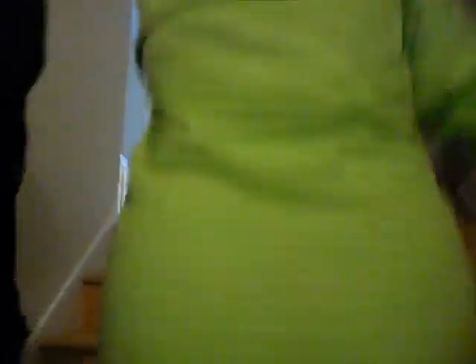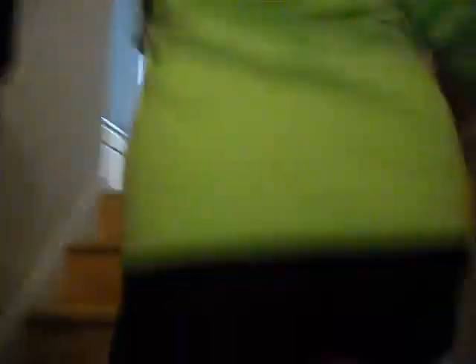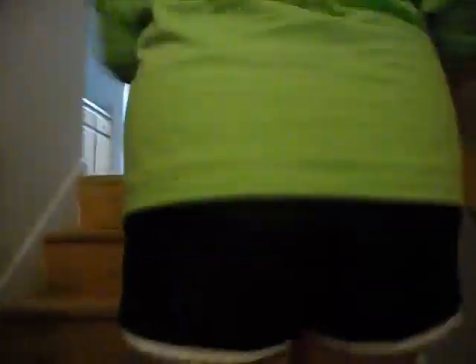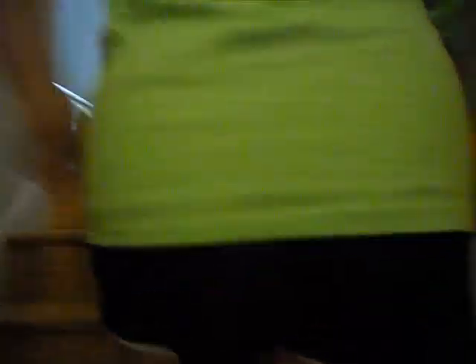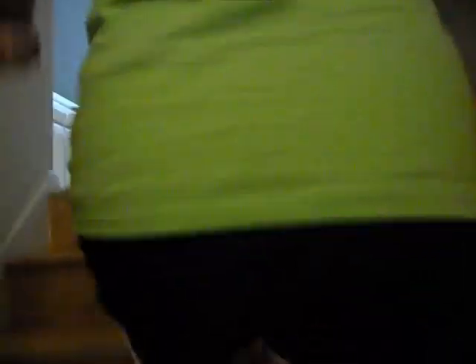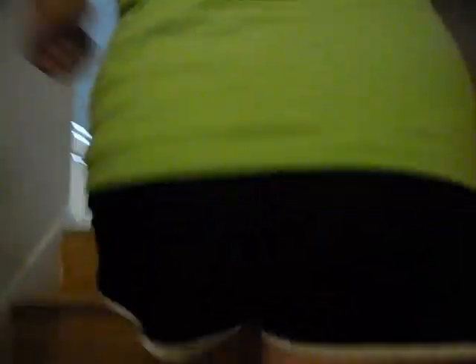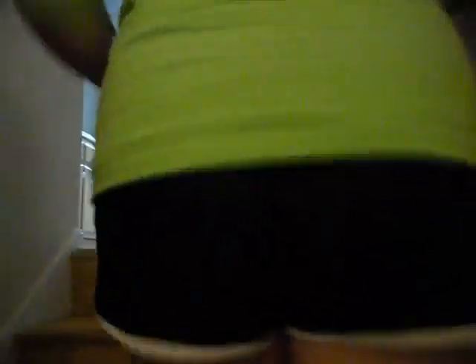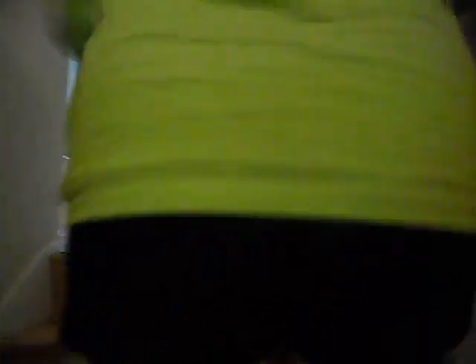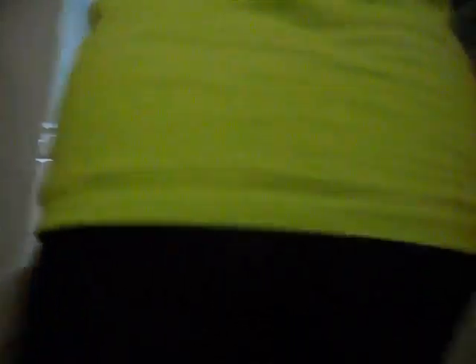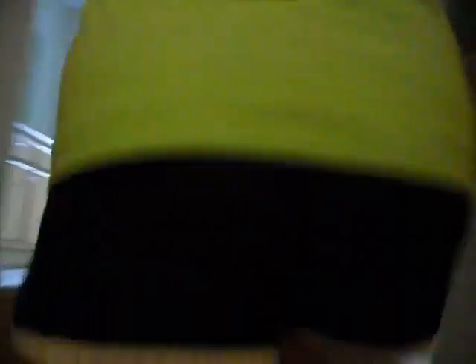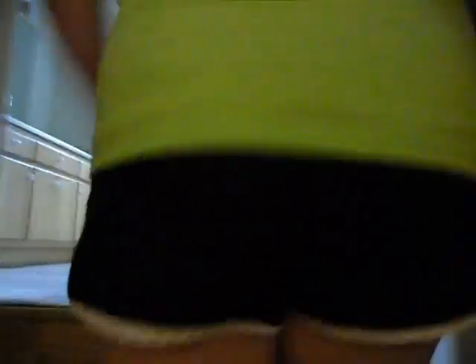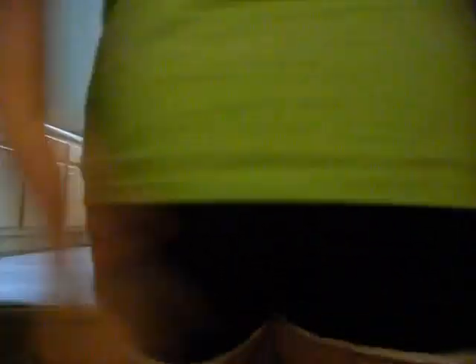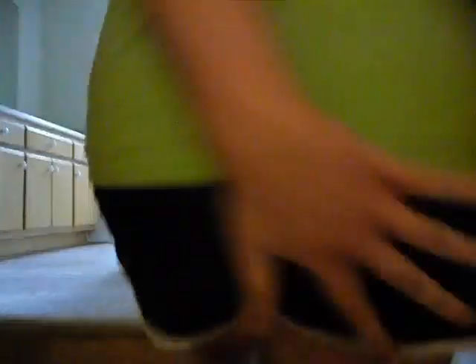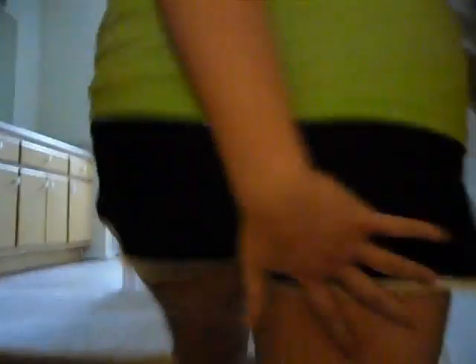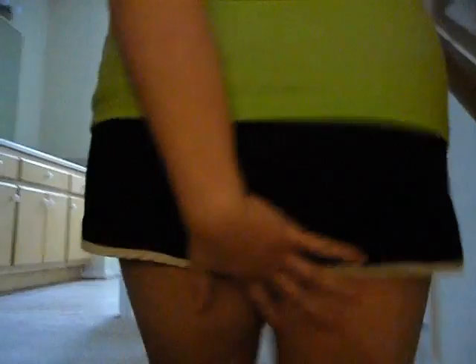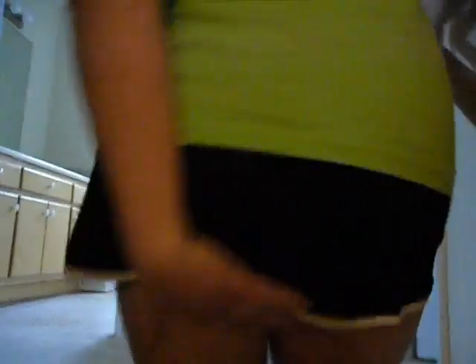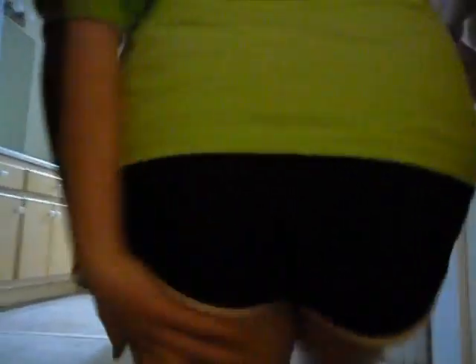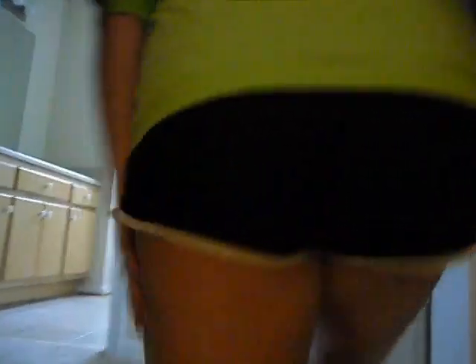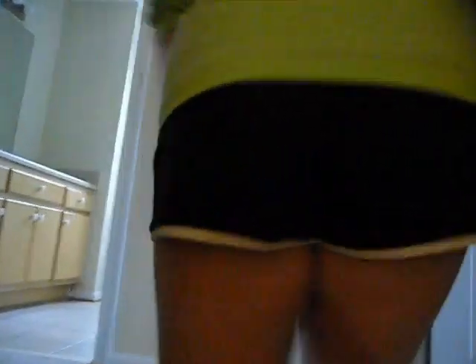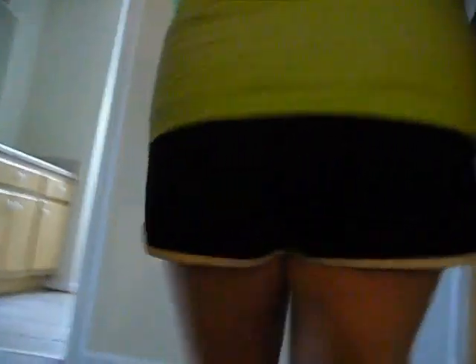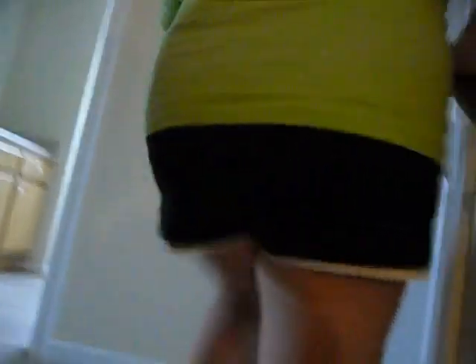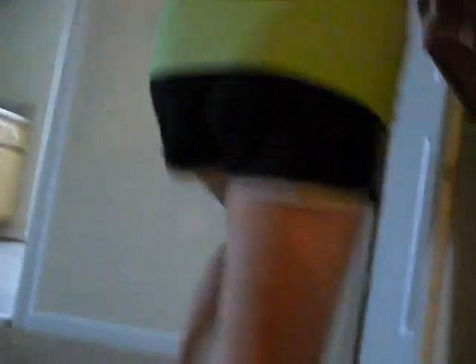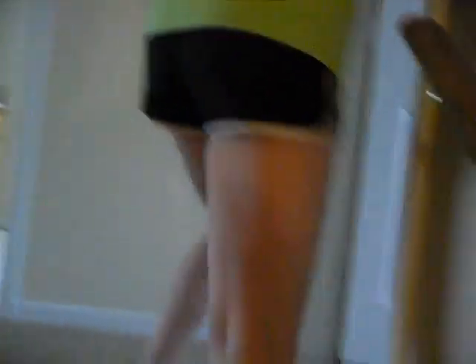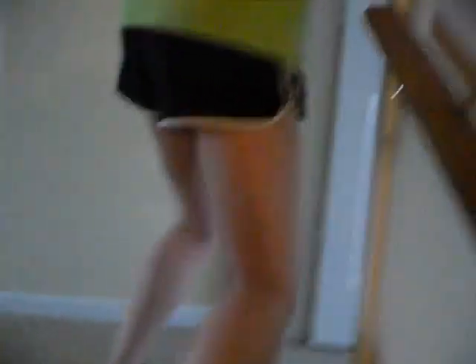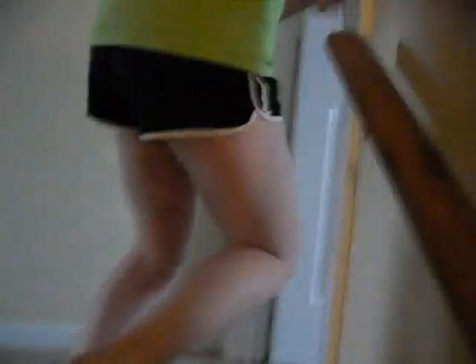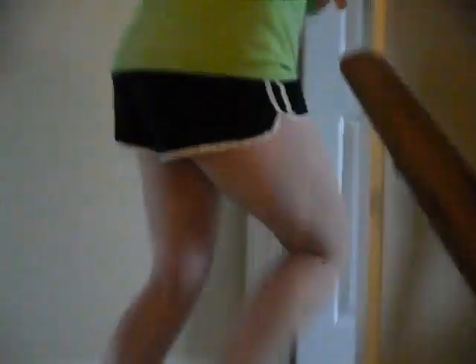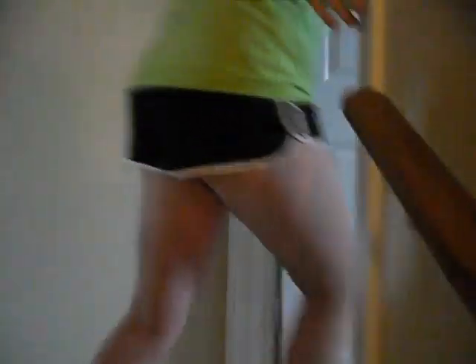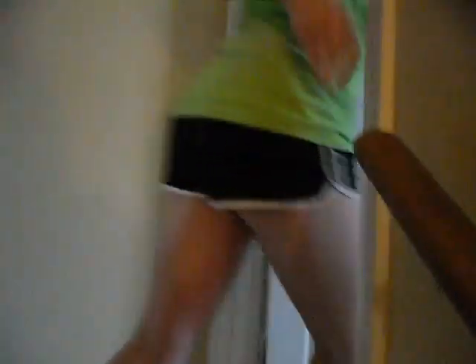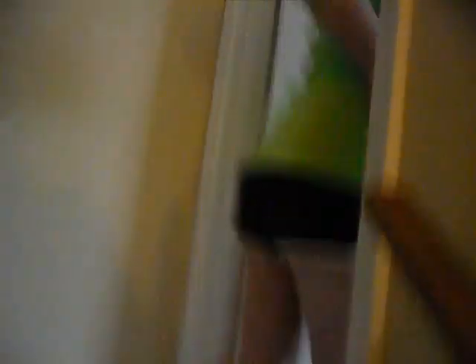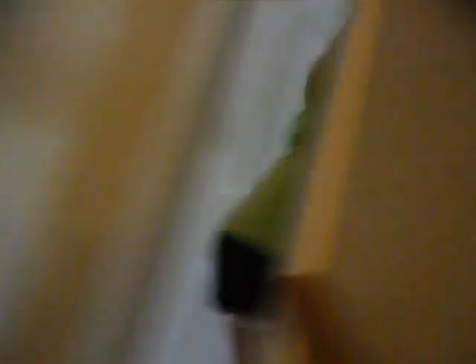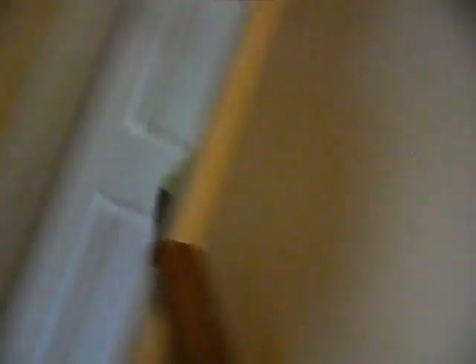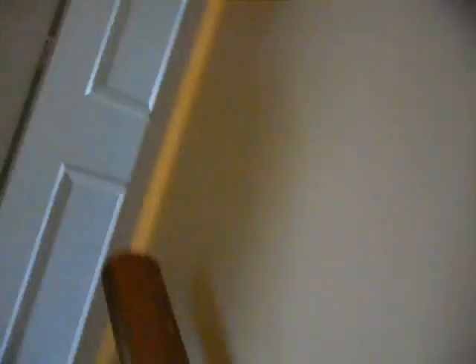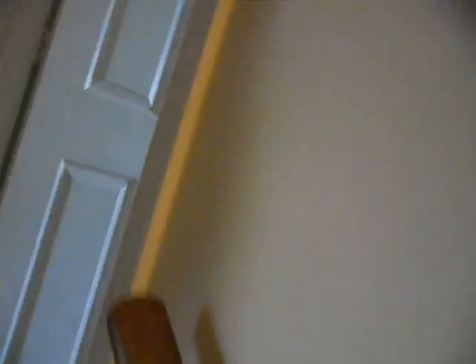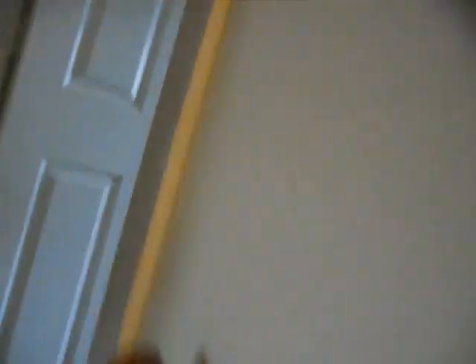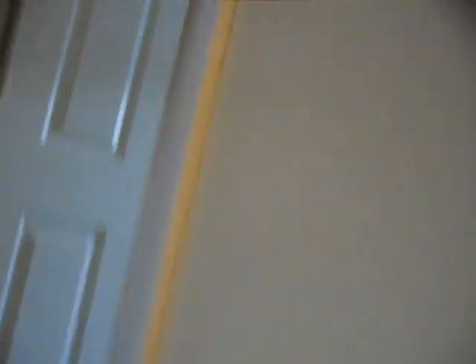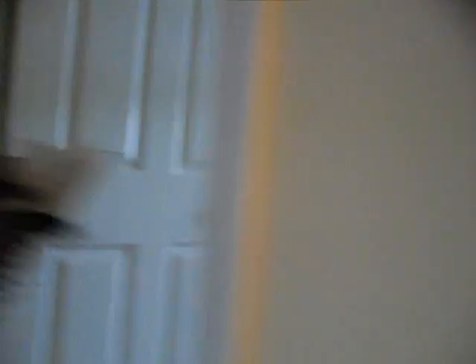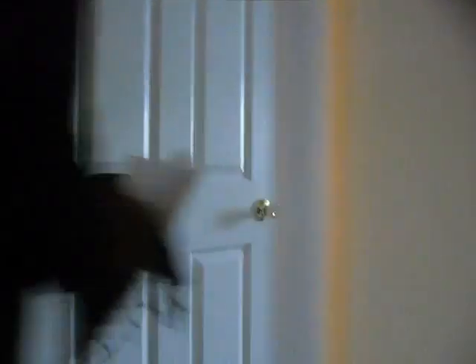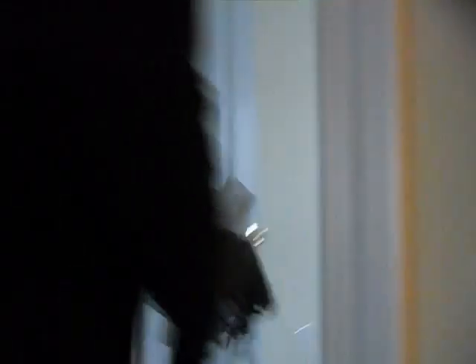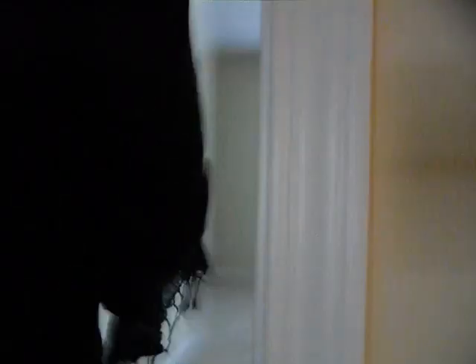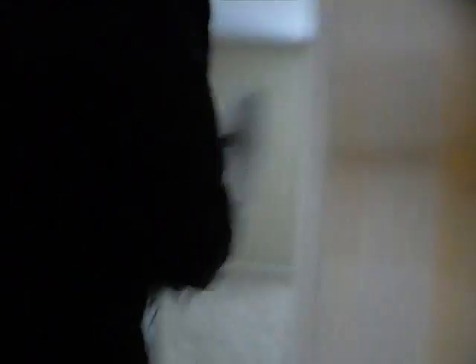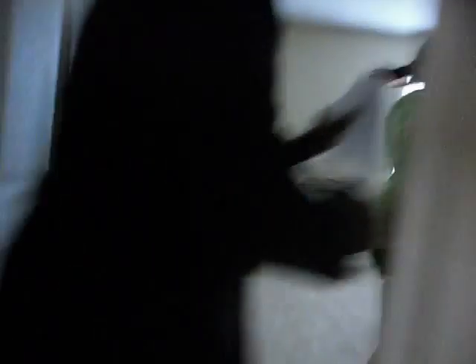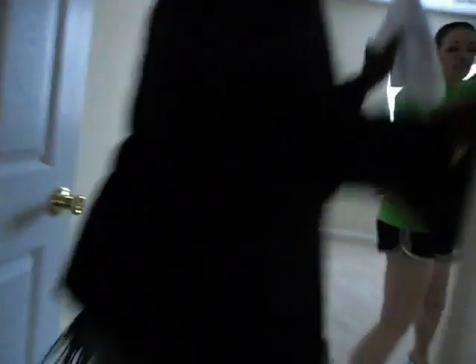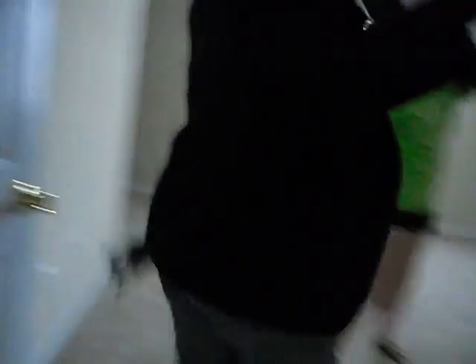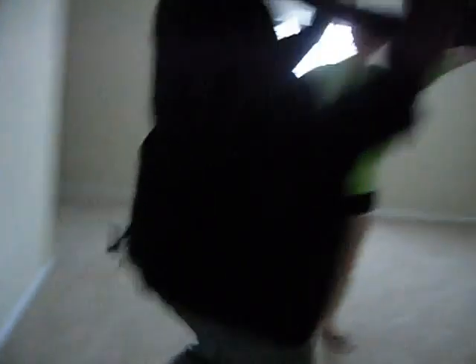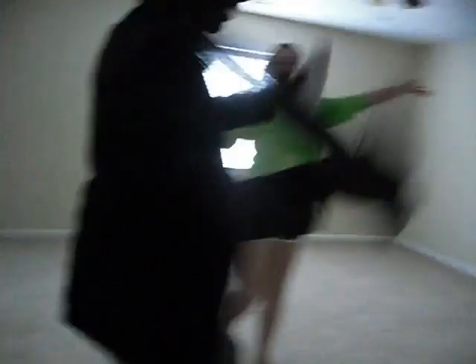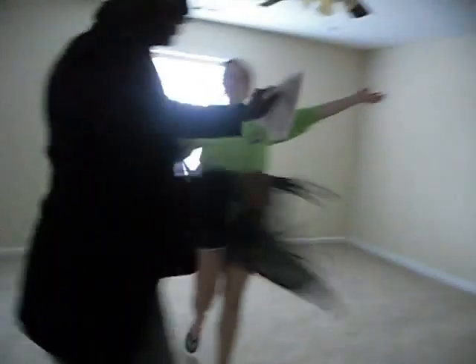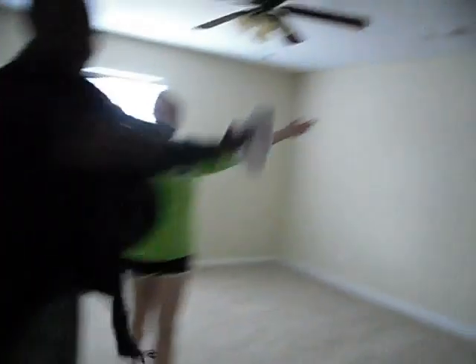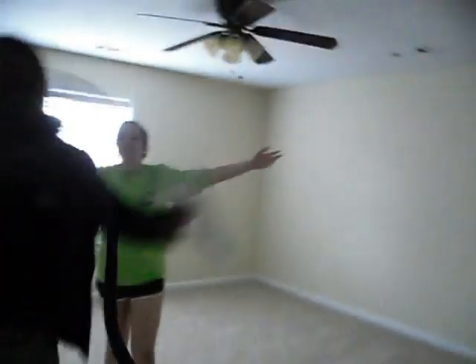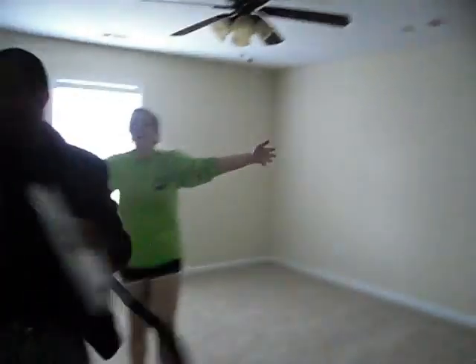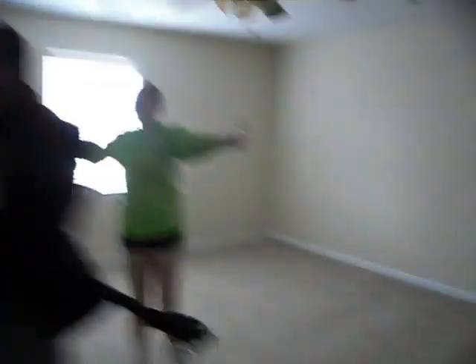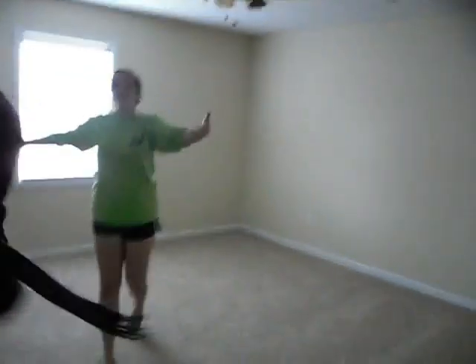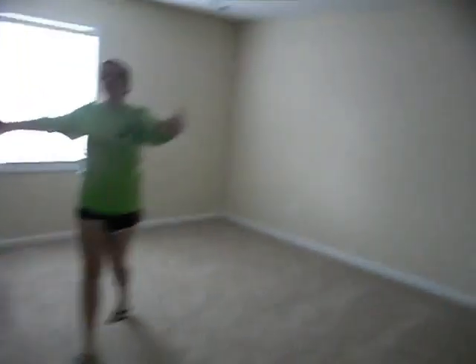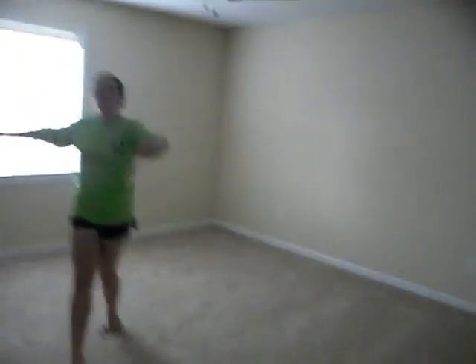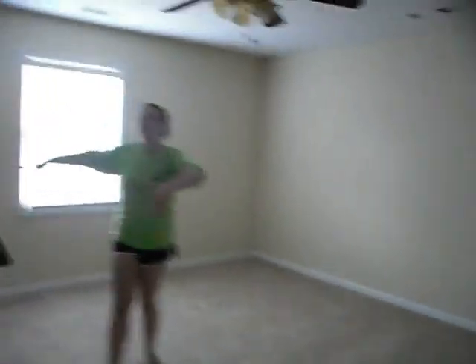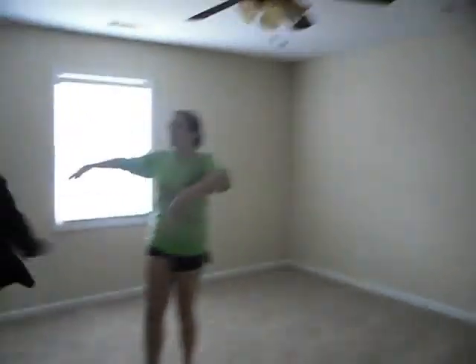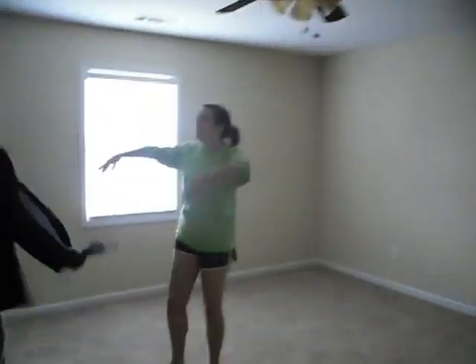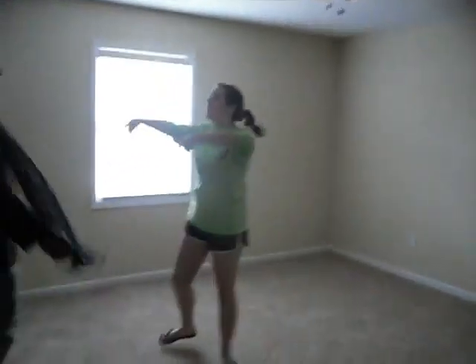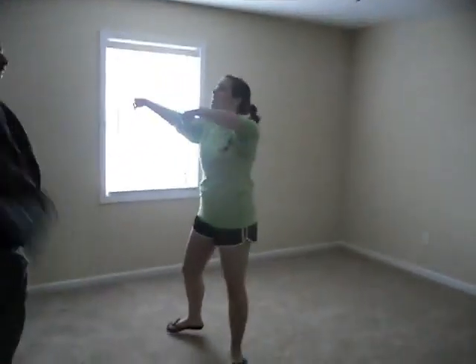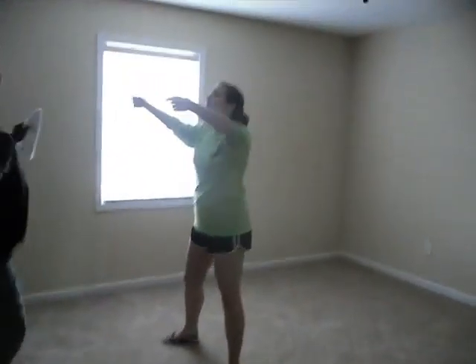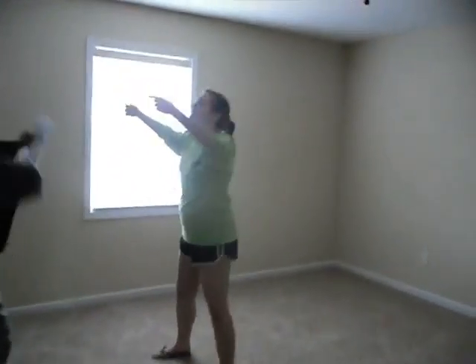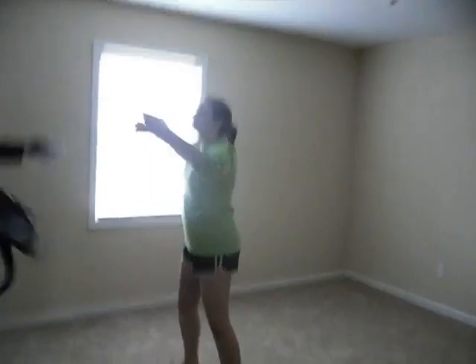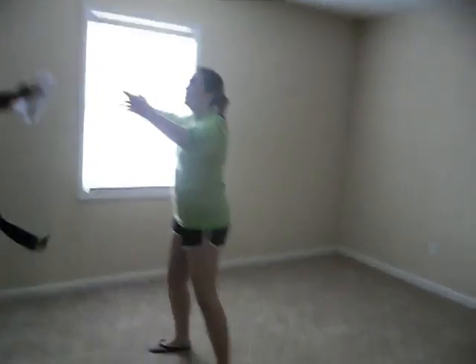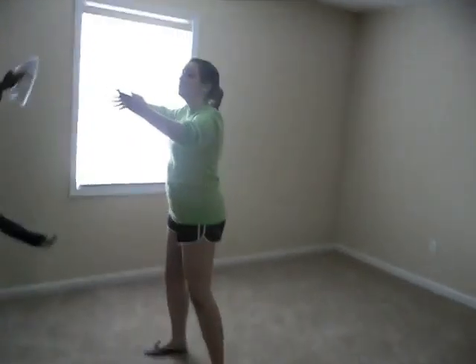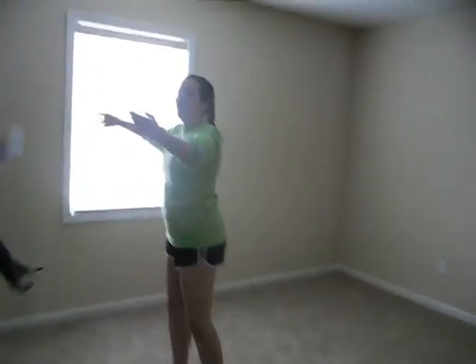And the butt. And the big one. This will be my room. This bedroom is glorious.